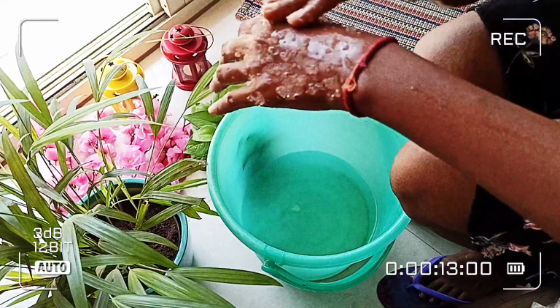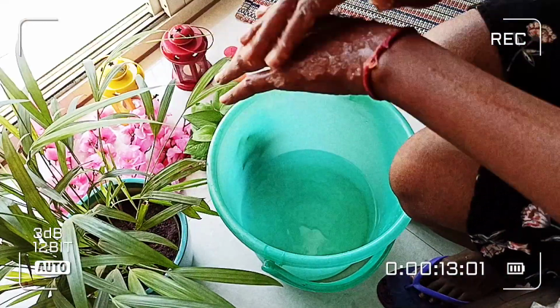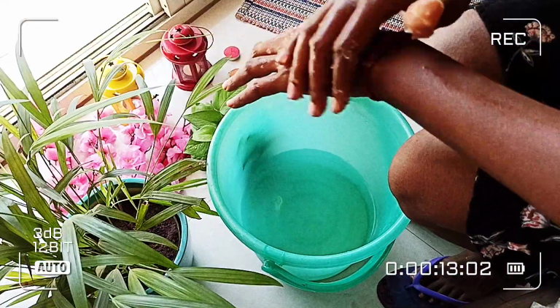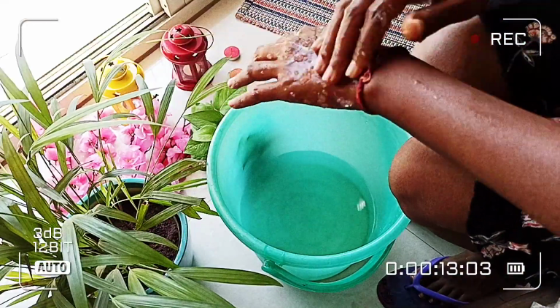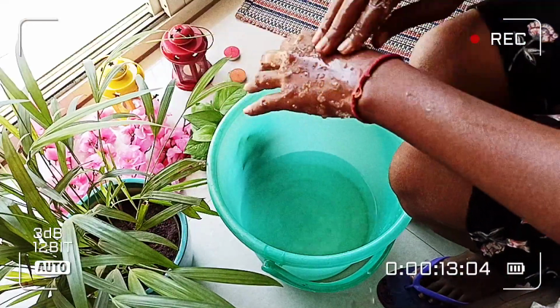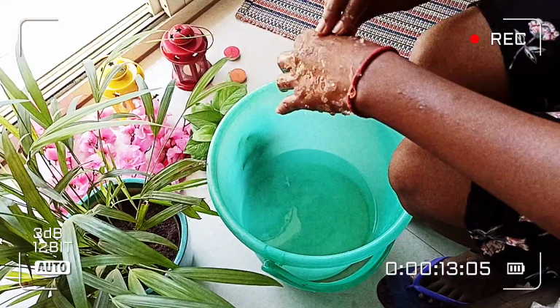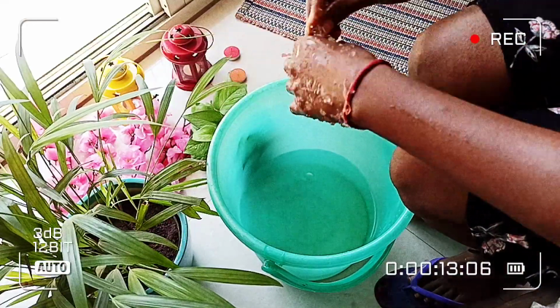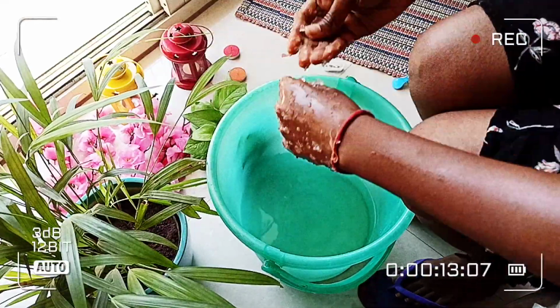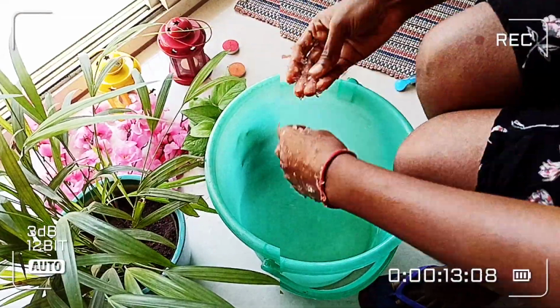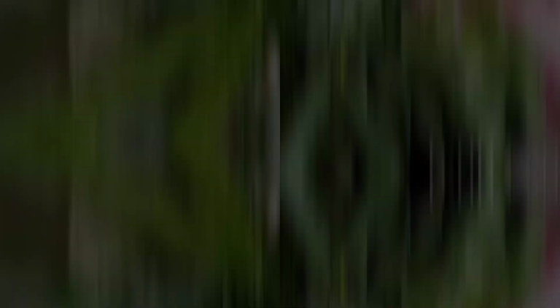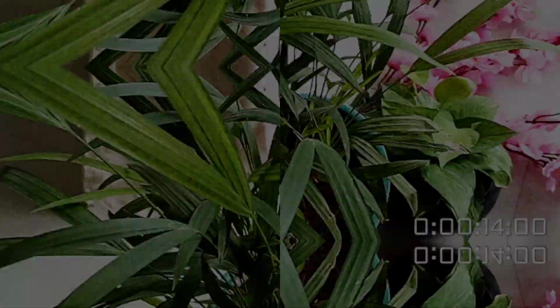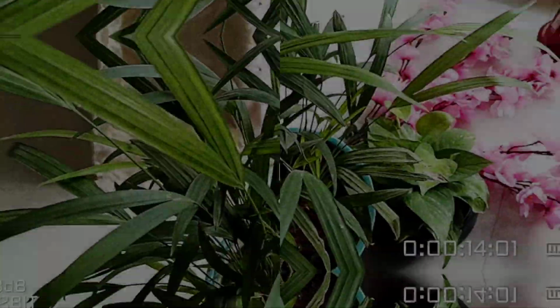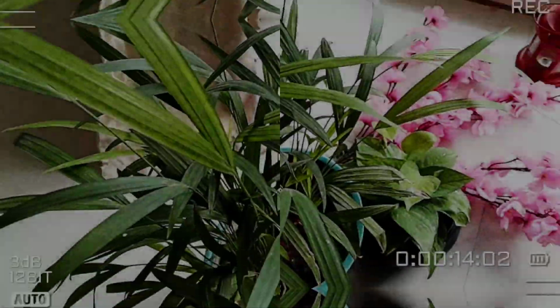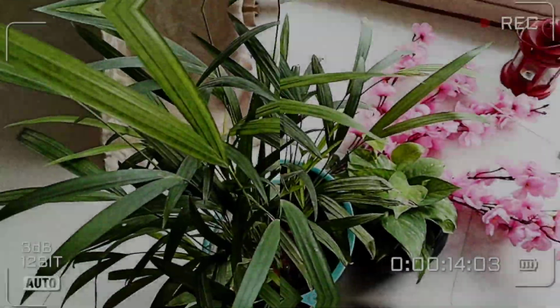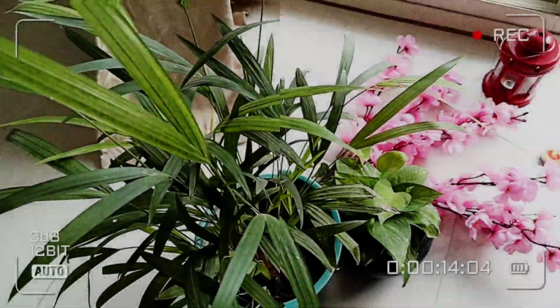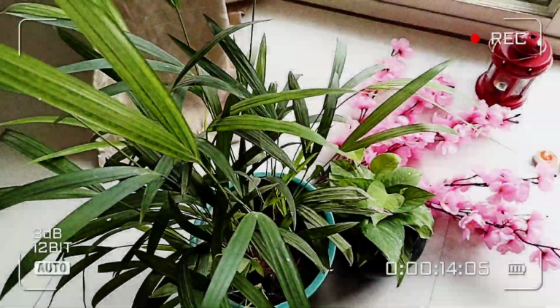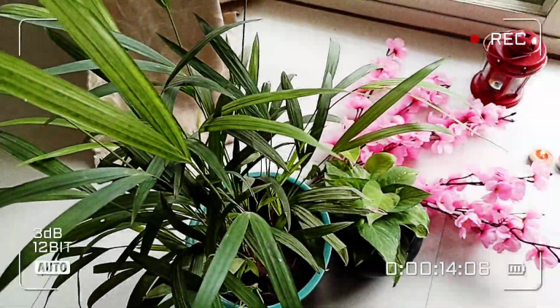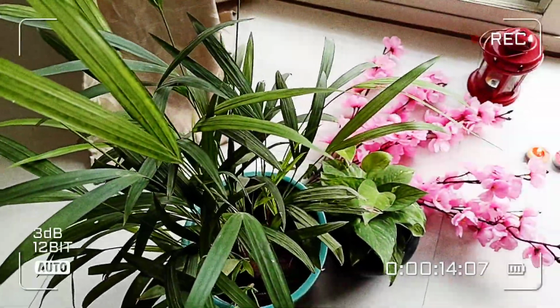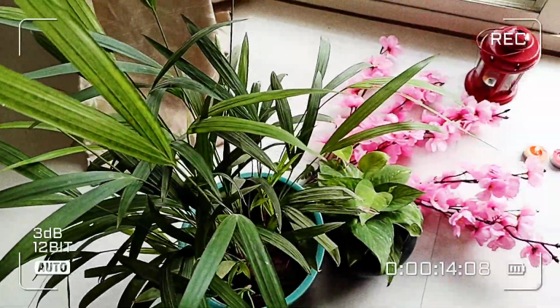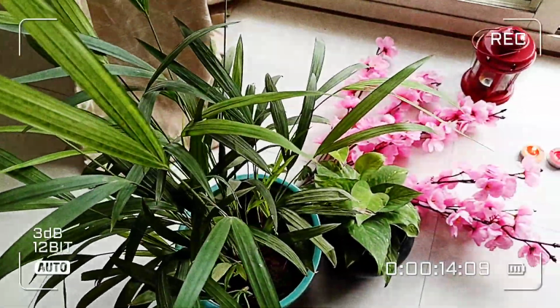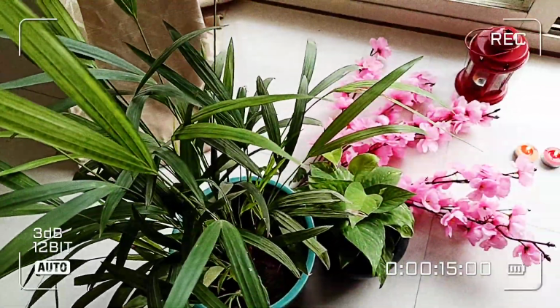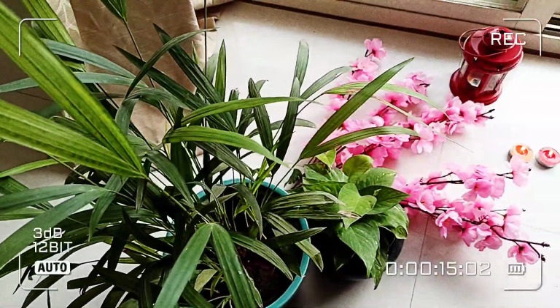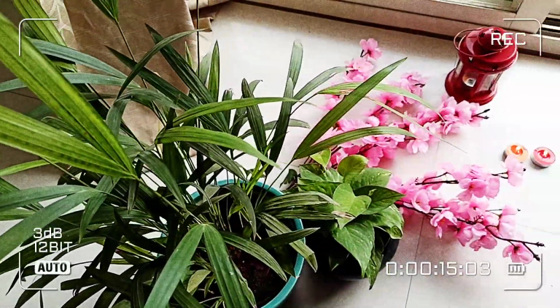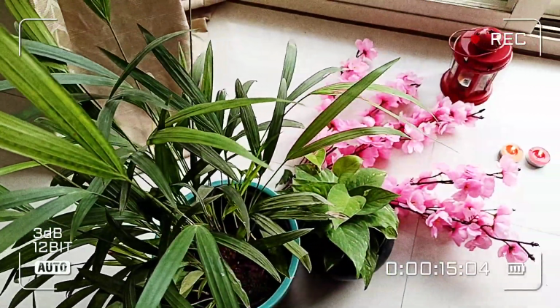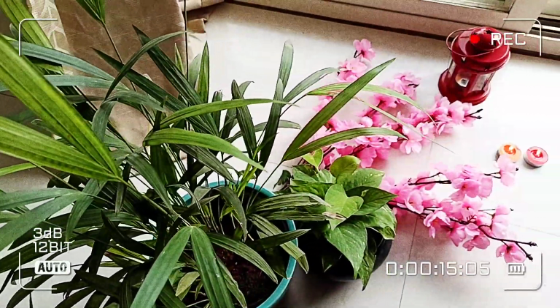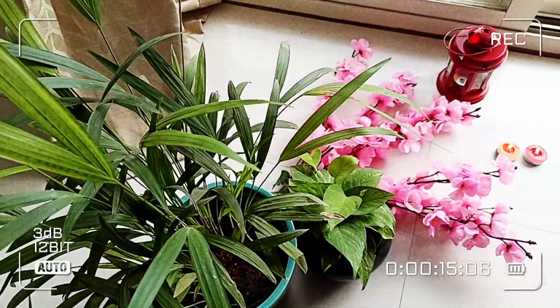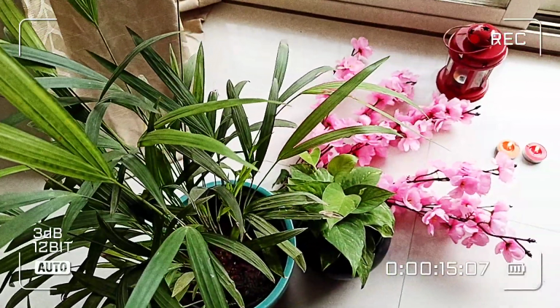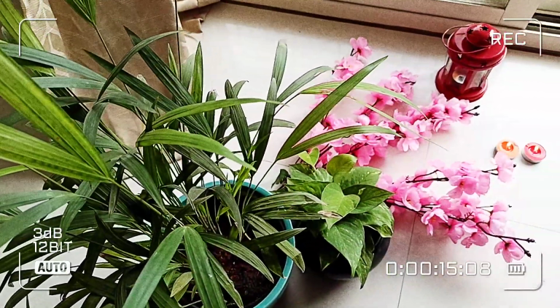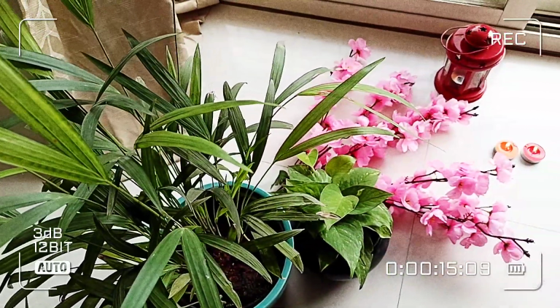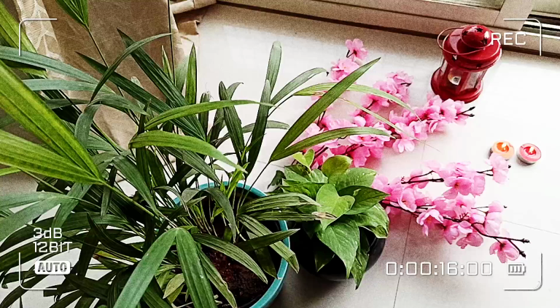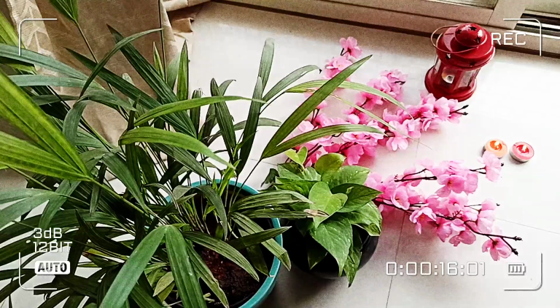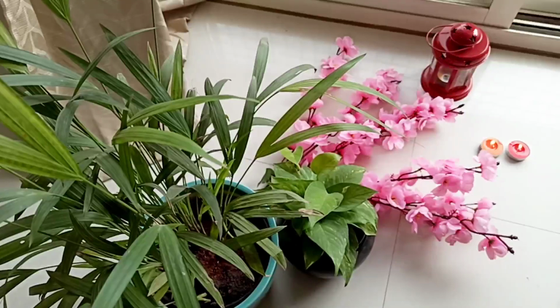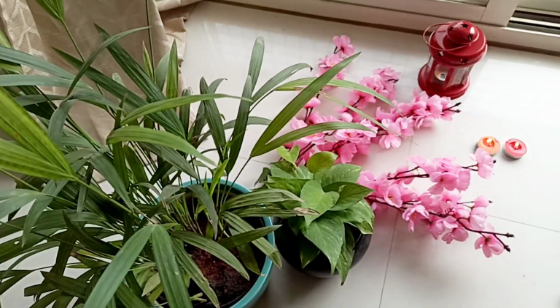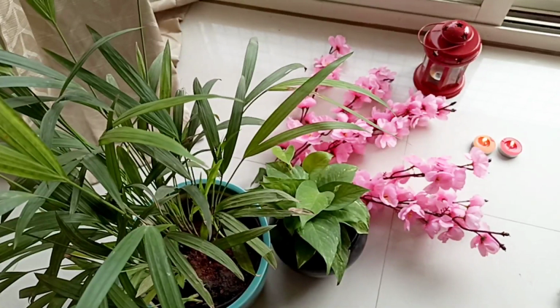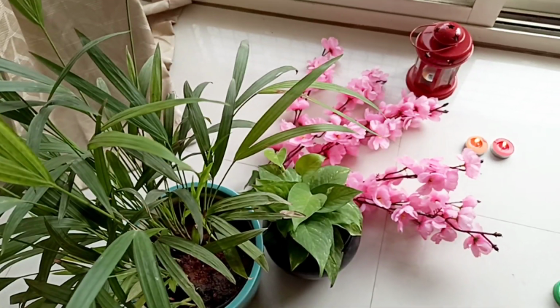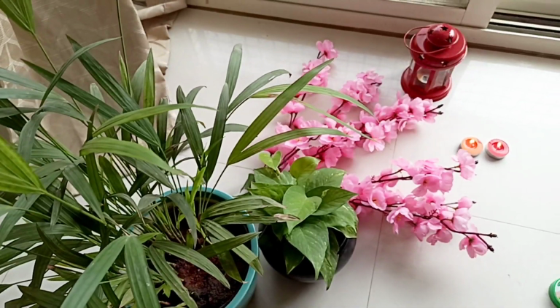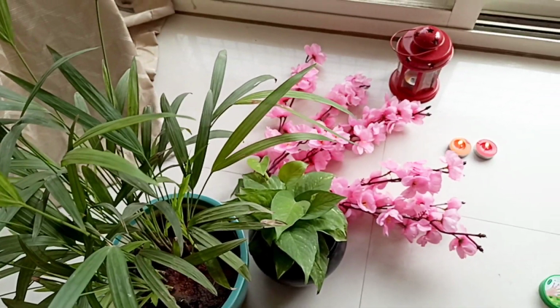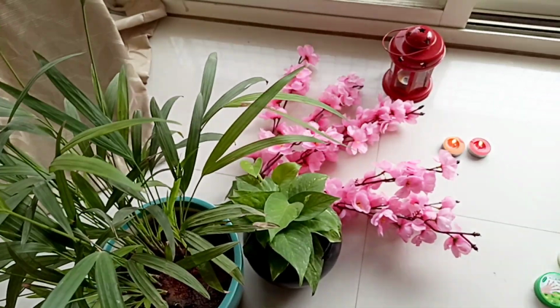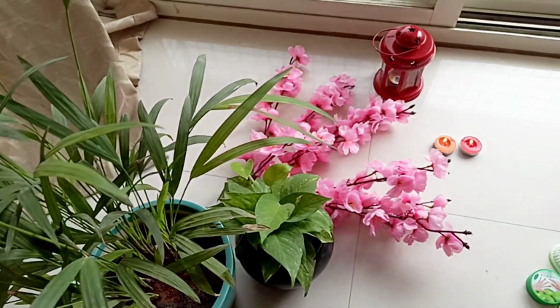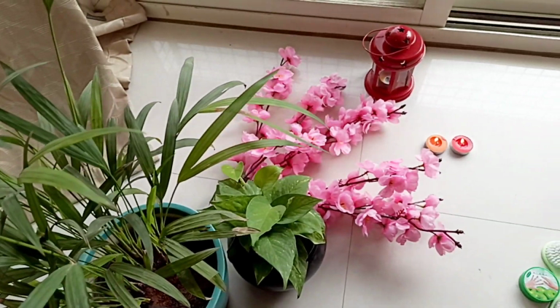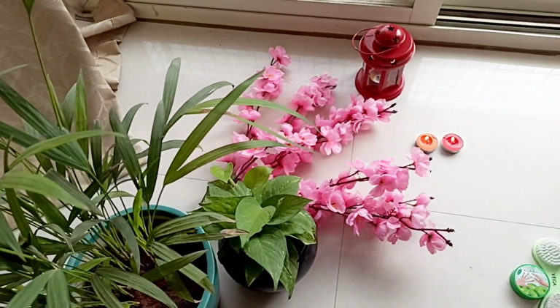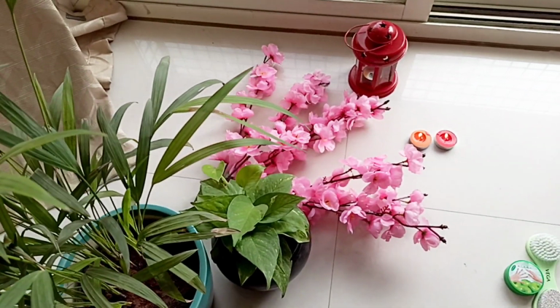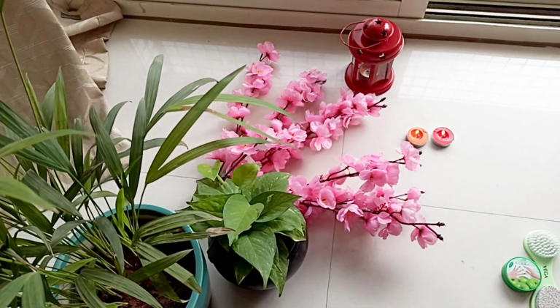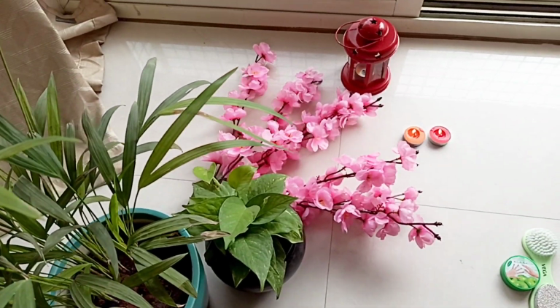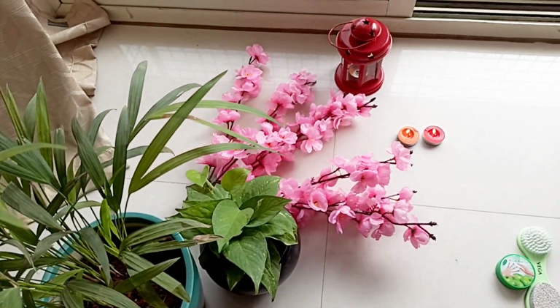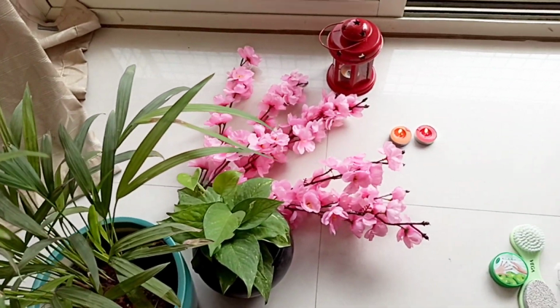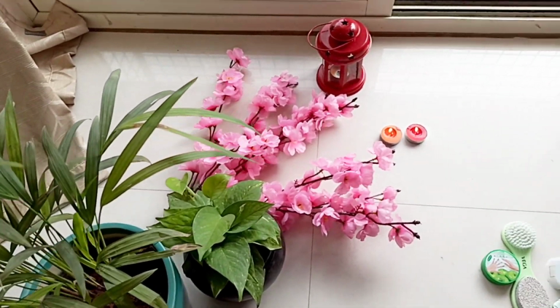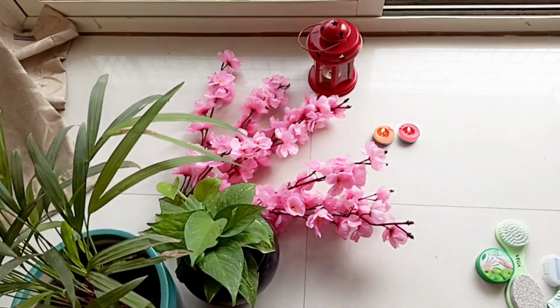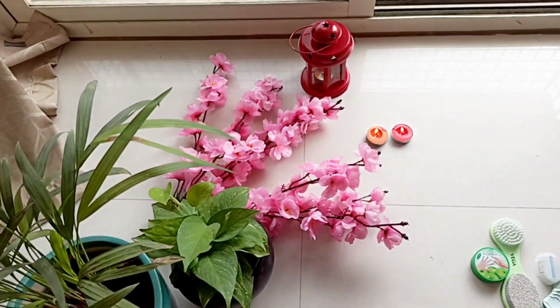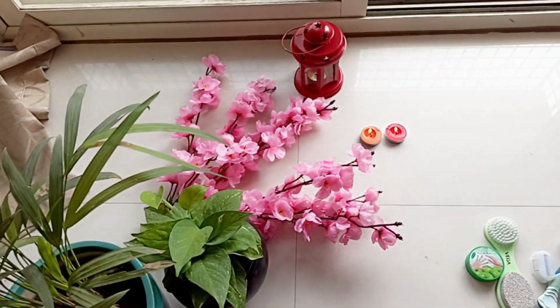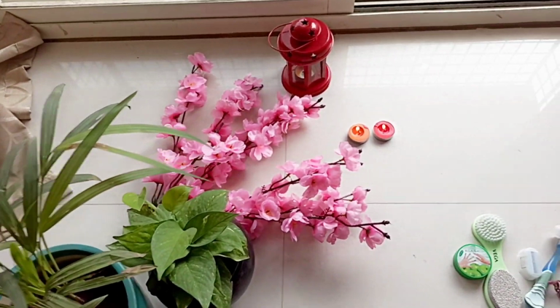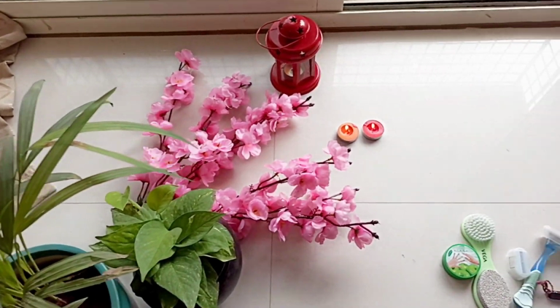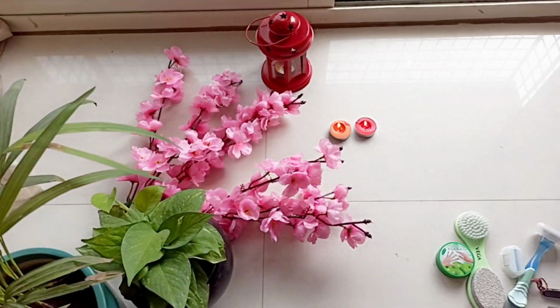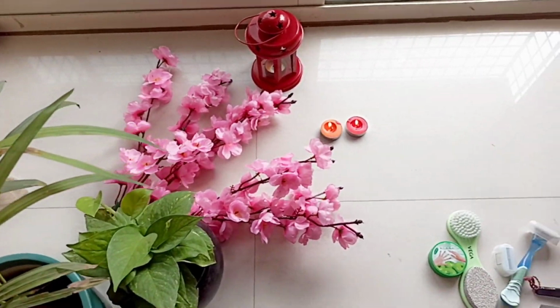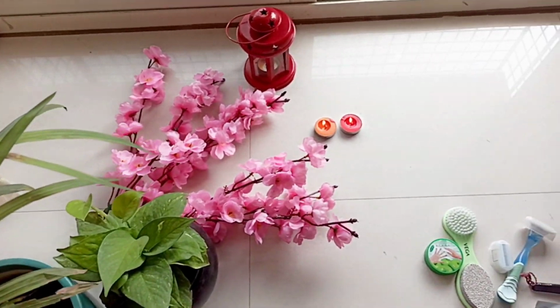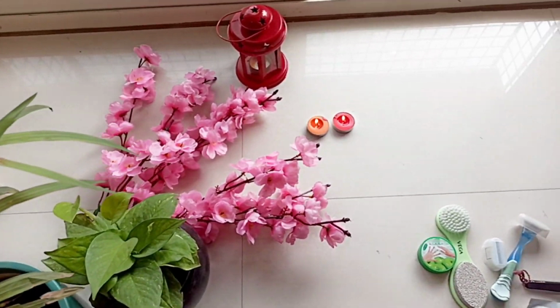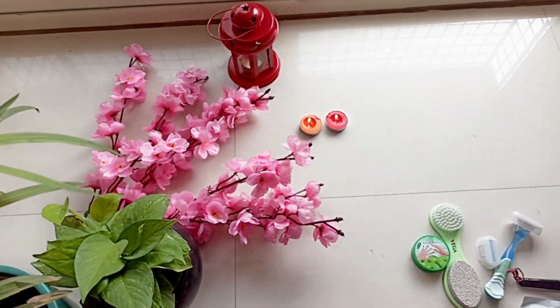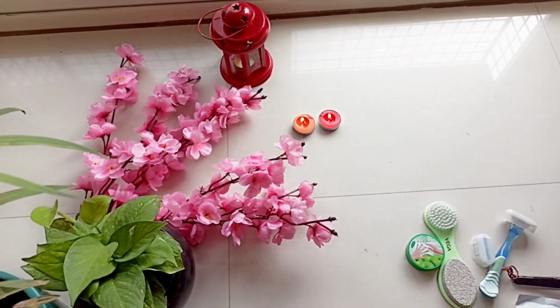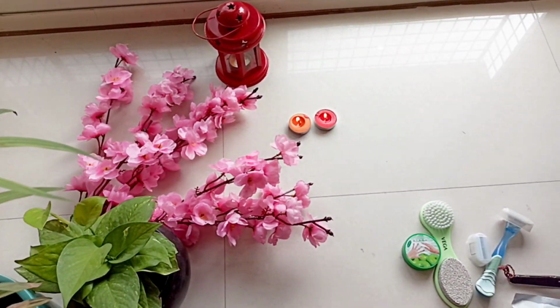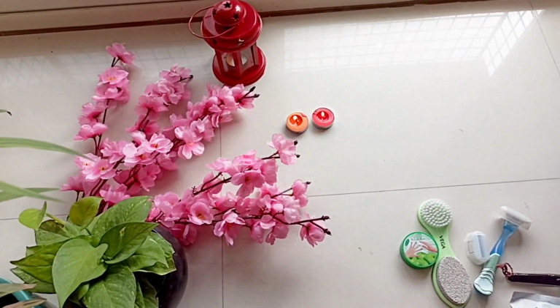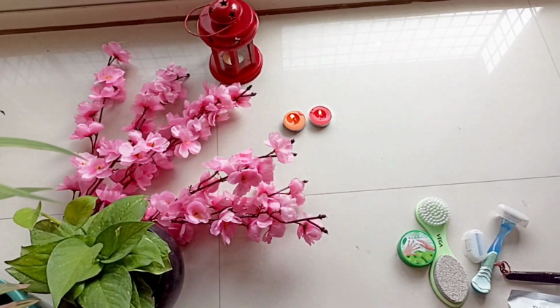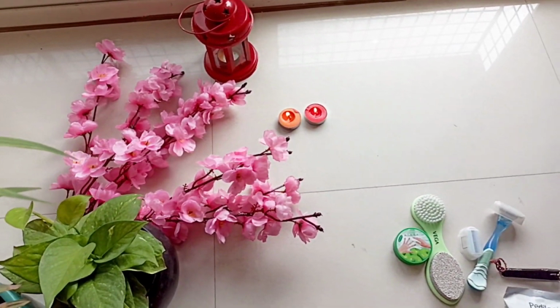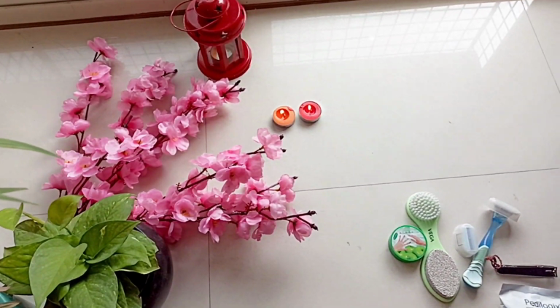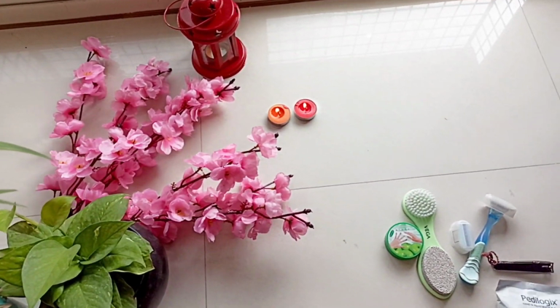I'm going to do a pedicure, and this is my cute set-up — some flowers and plants. I will put two candles there as well.